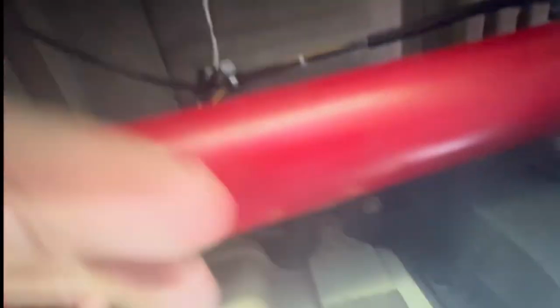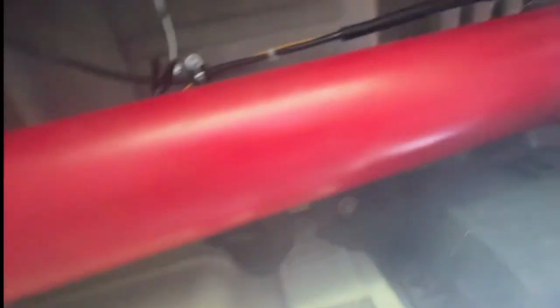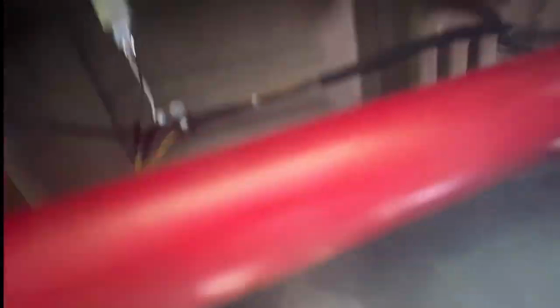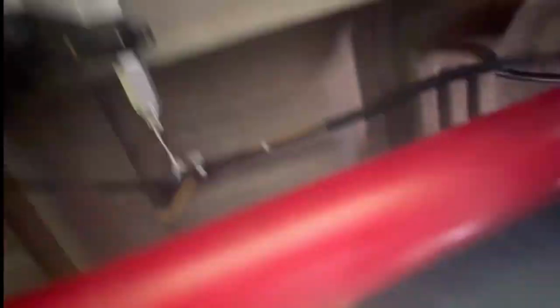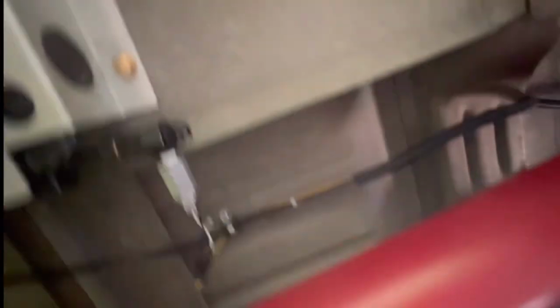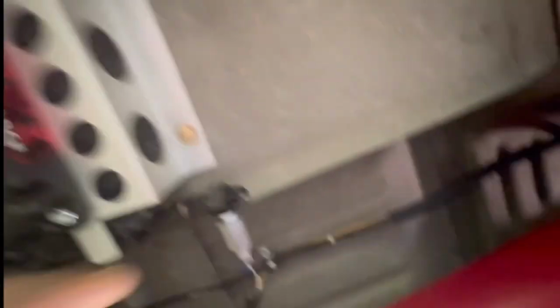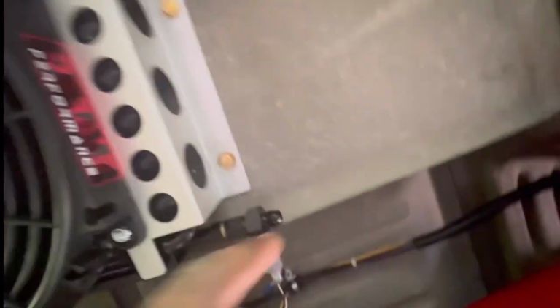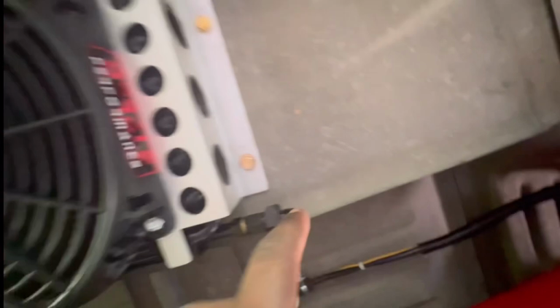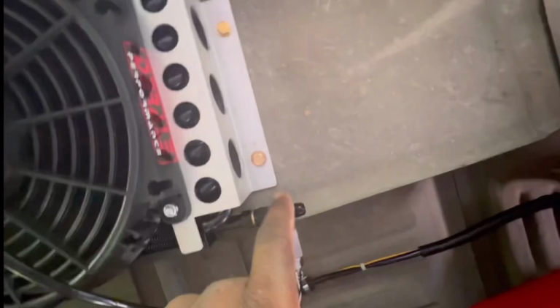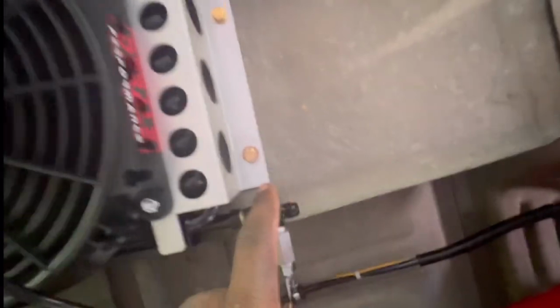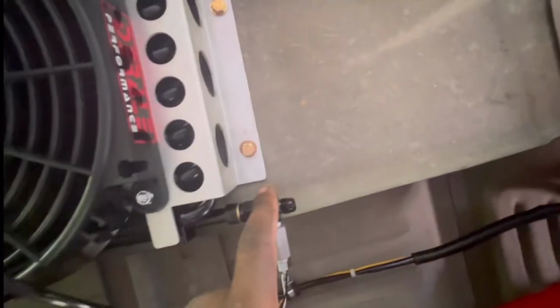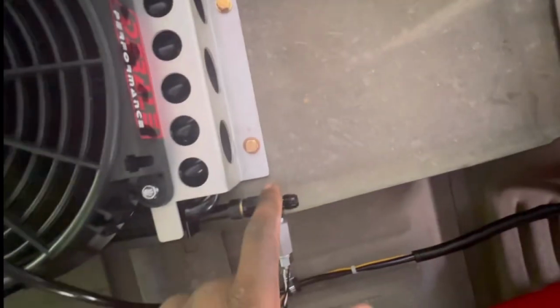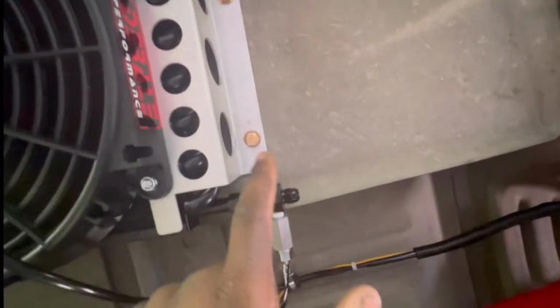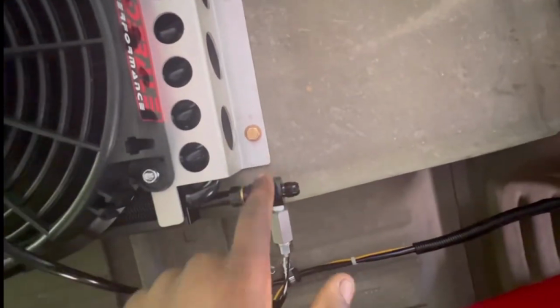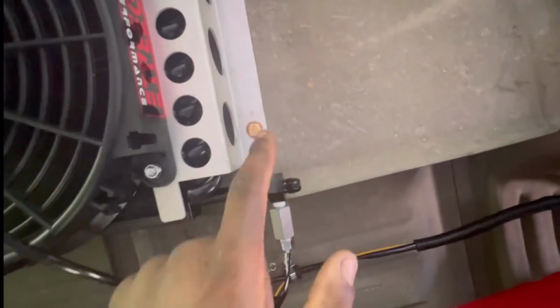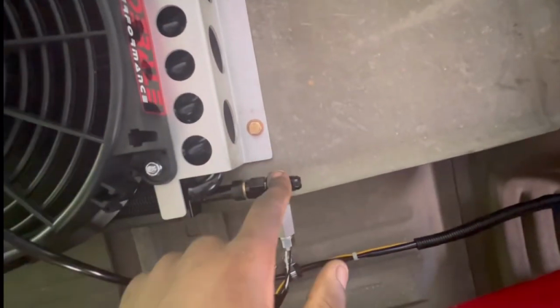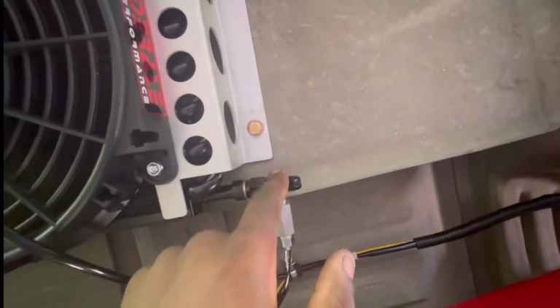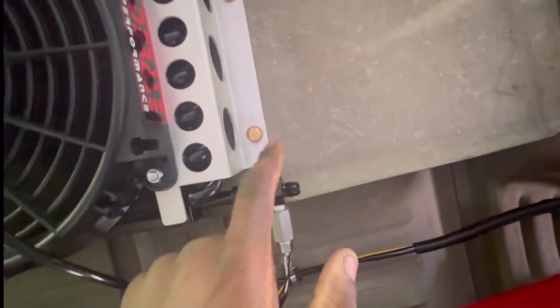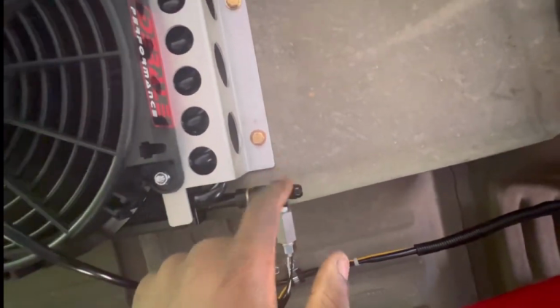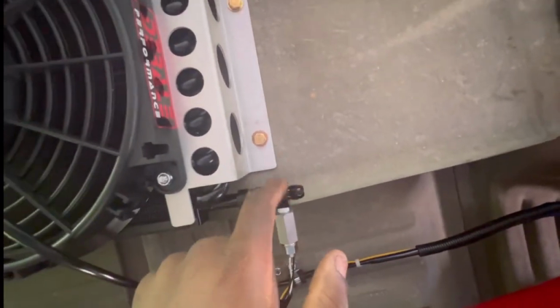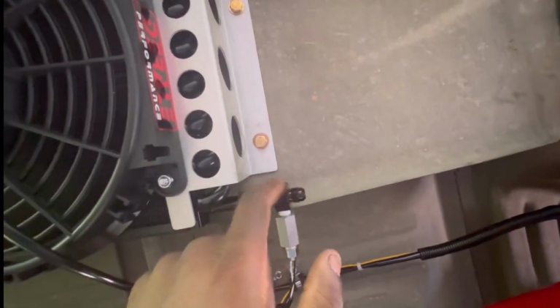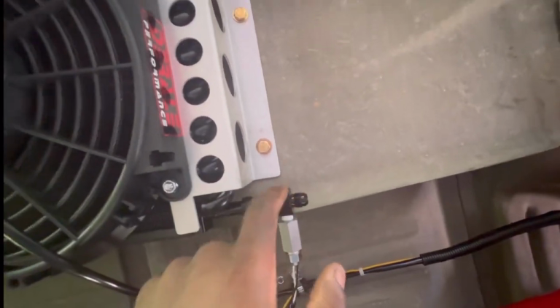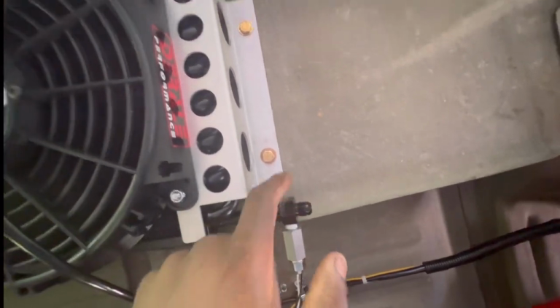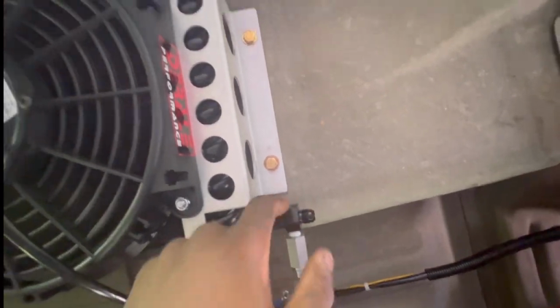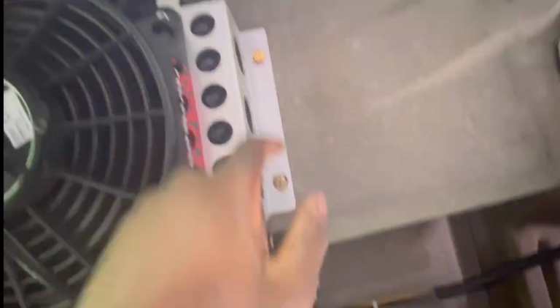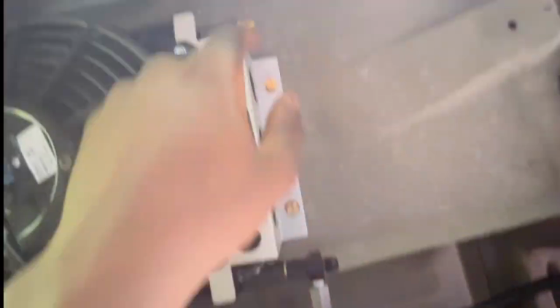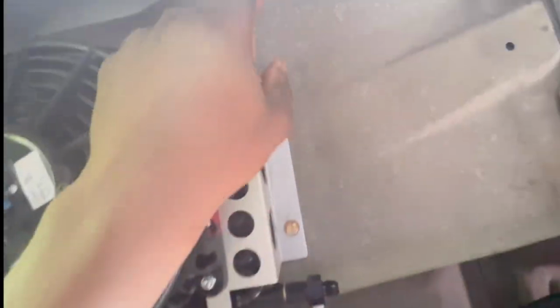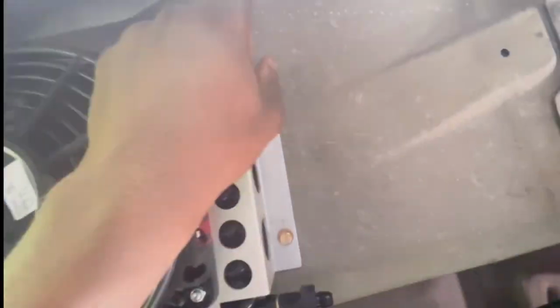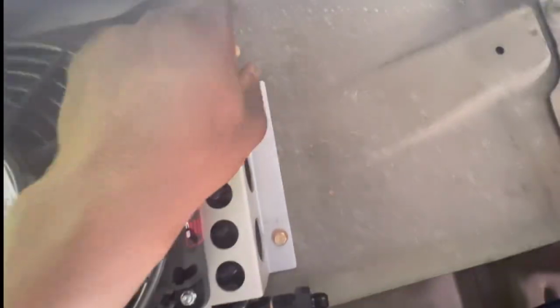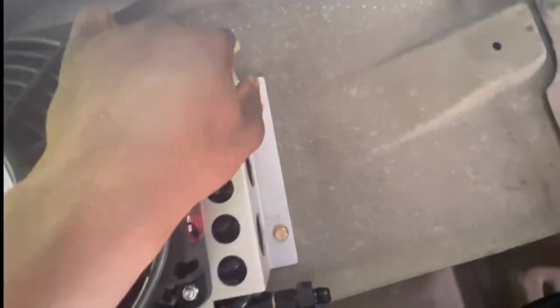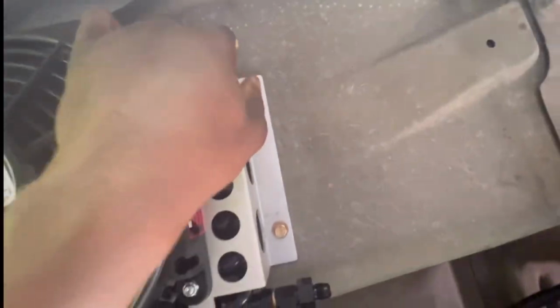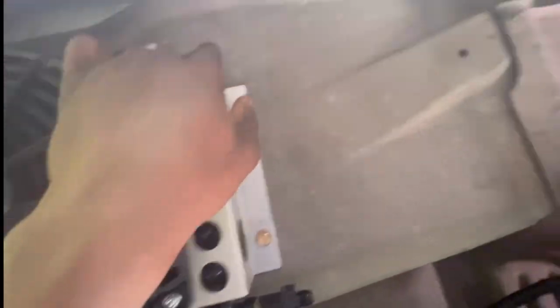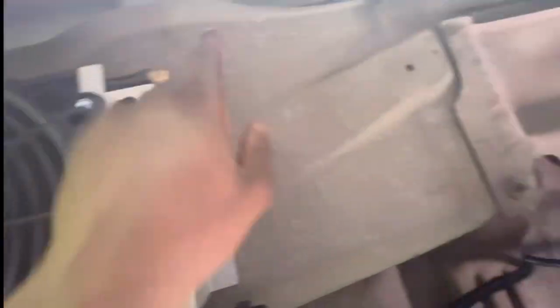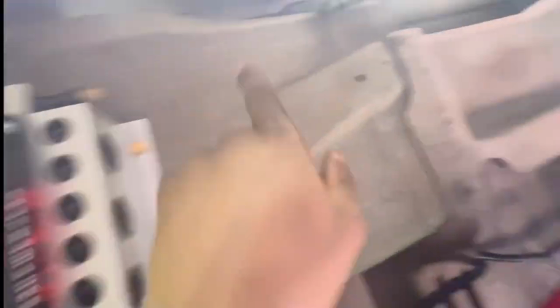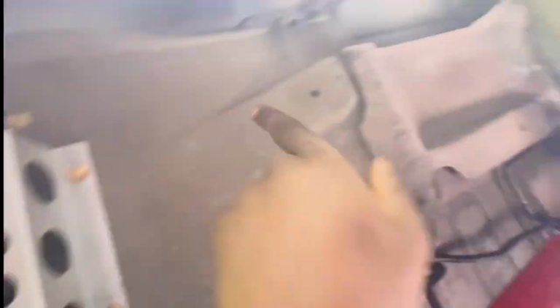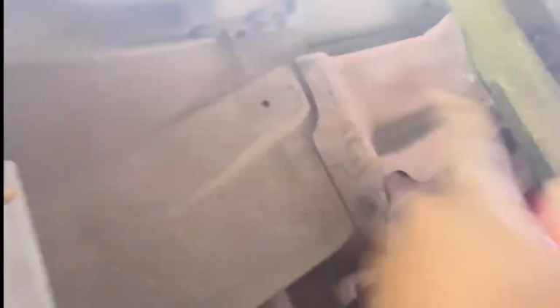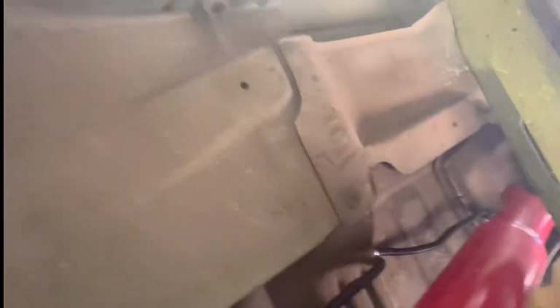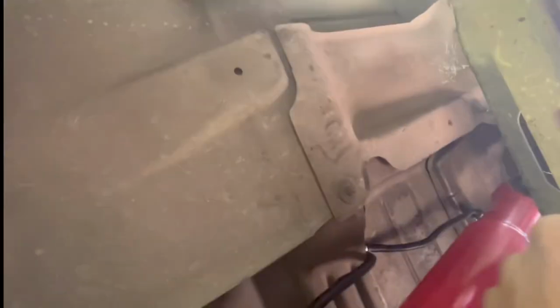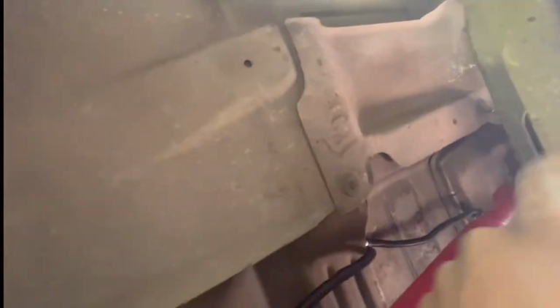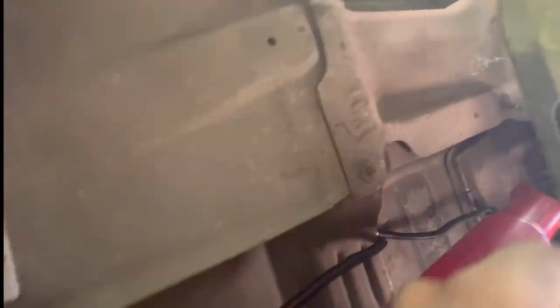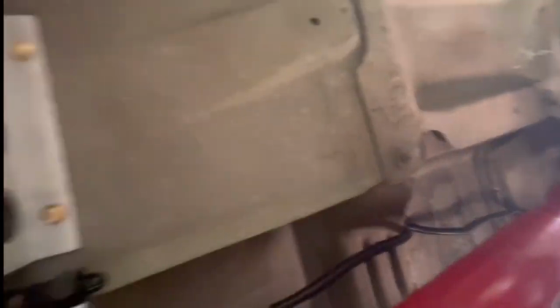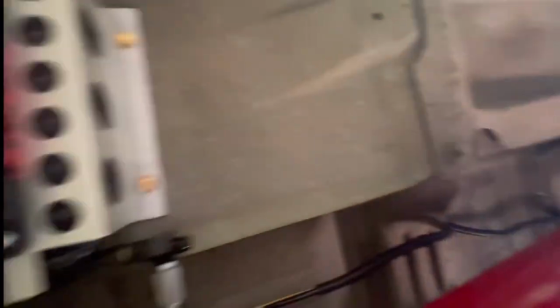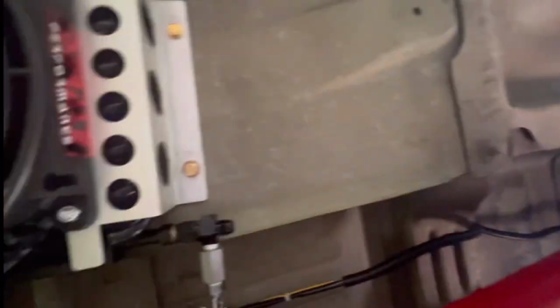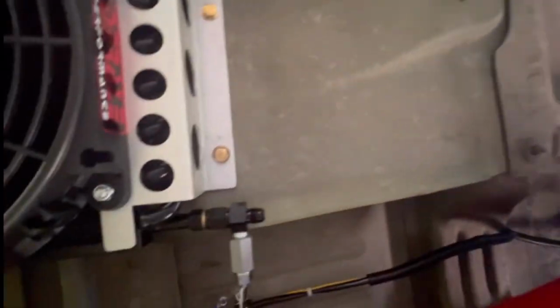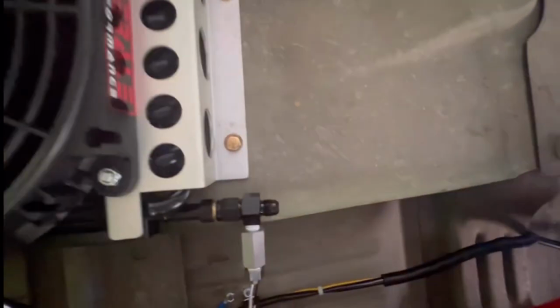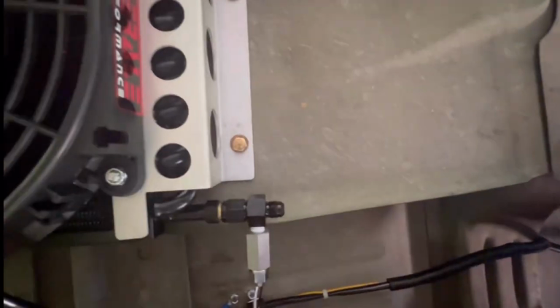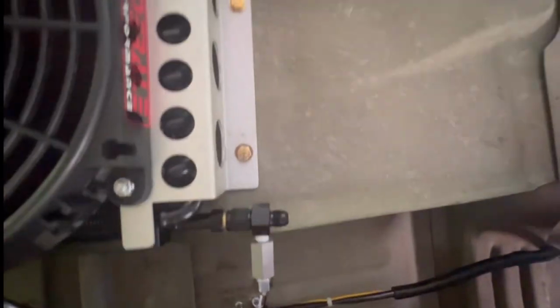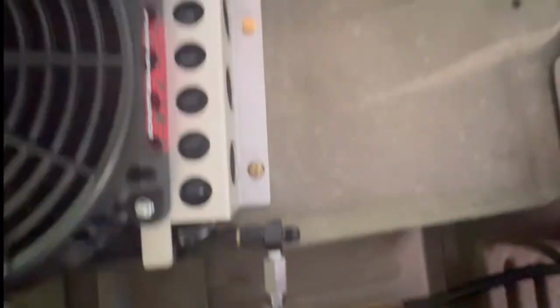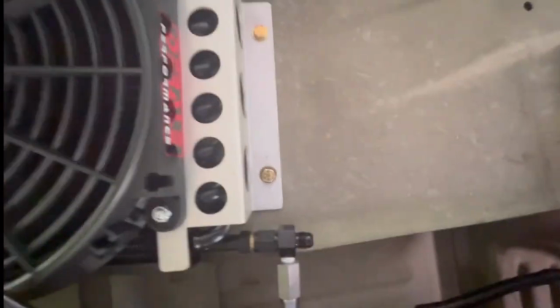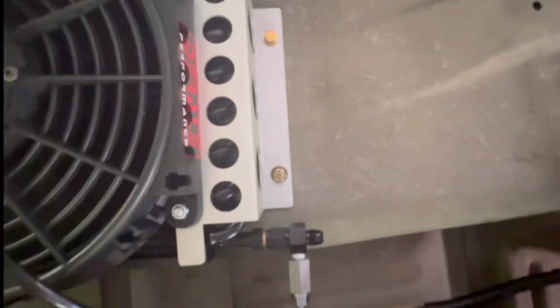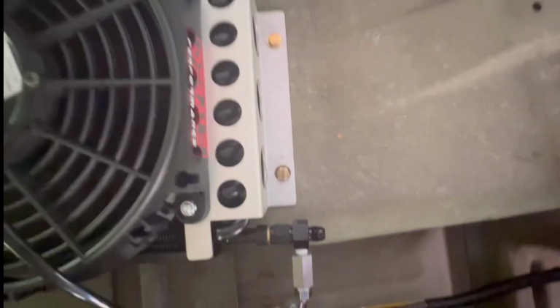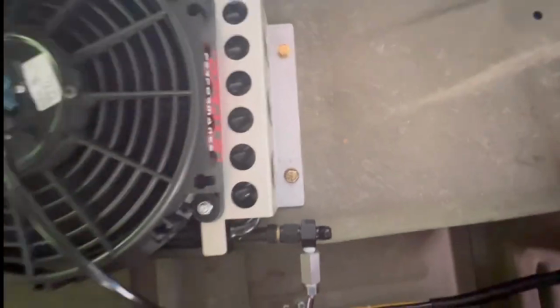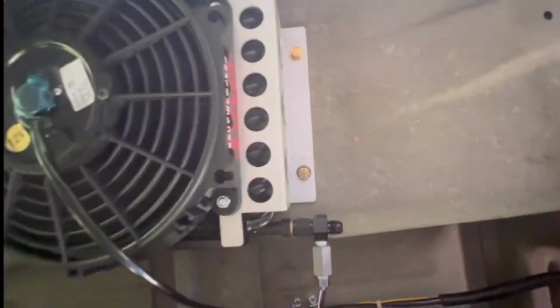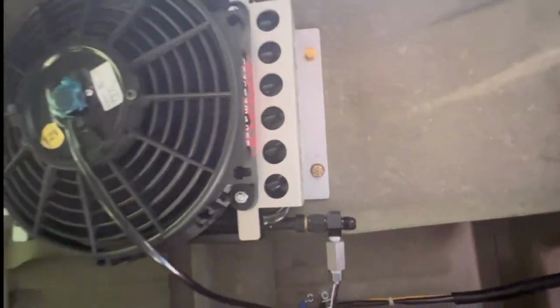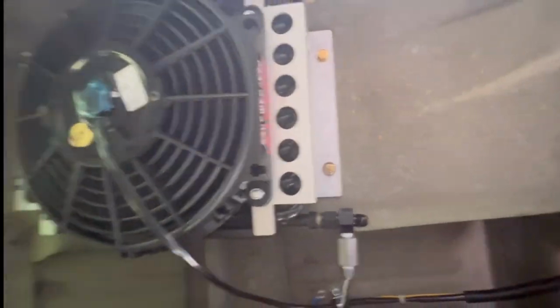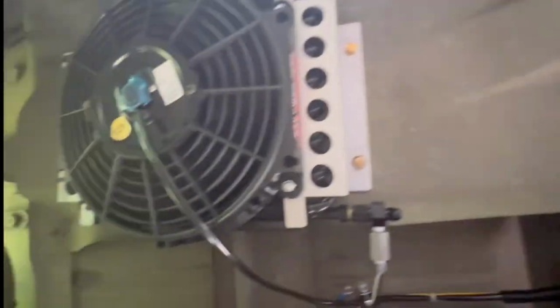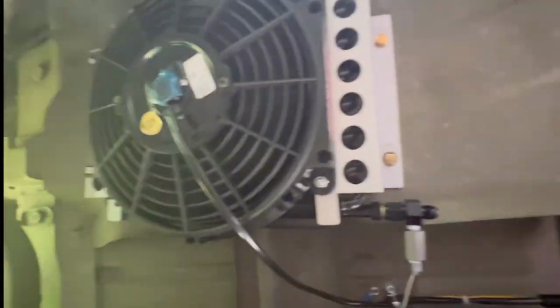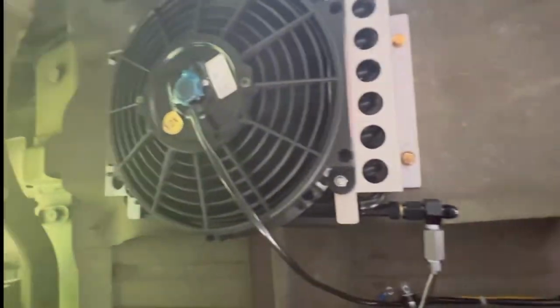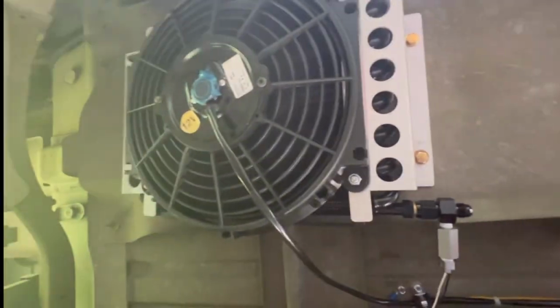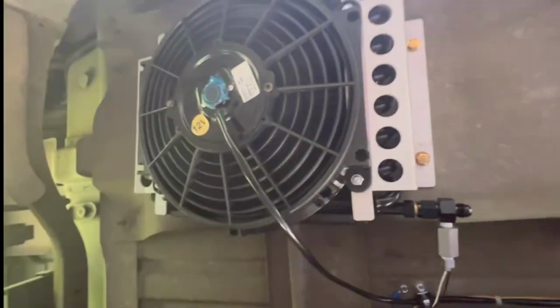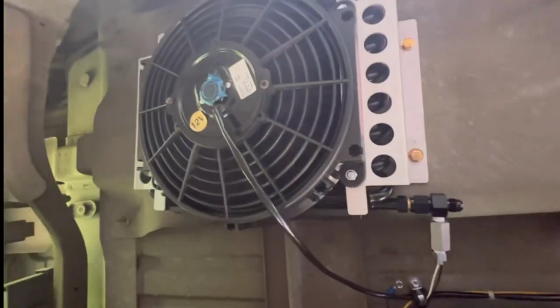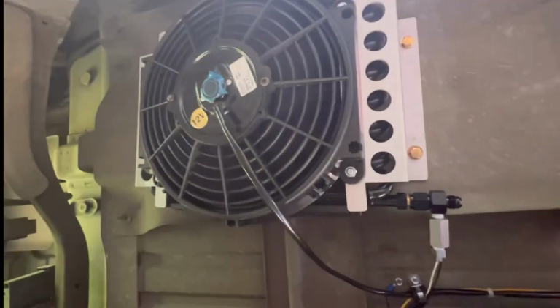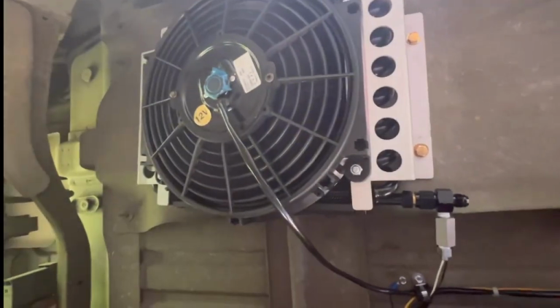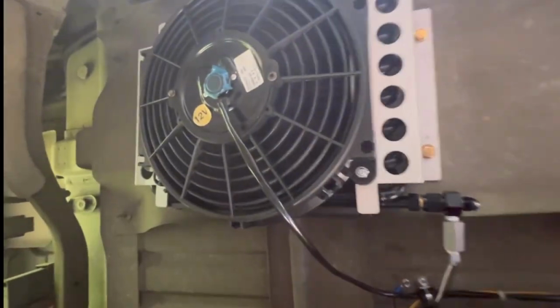We're just running our lines from here and here all the way to our trans. If y'all want to see more, come over.